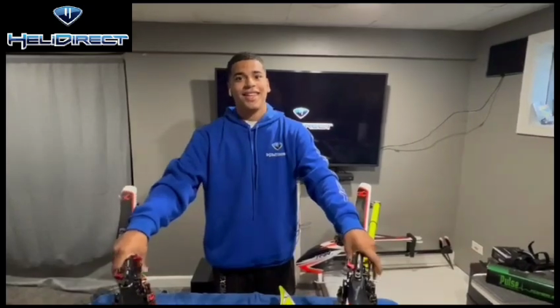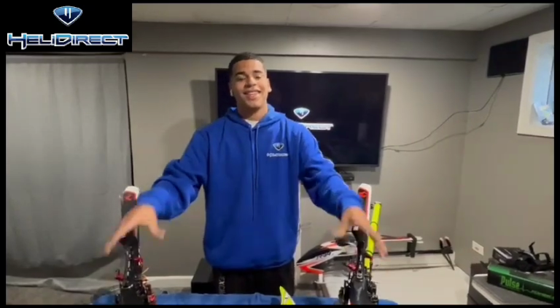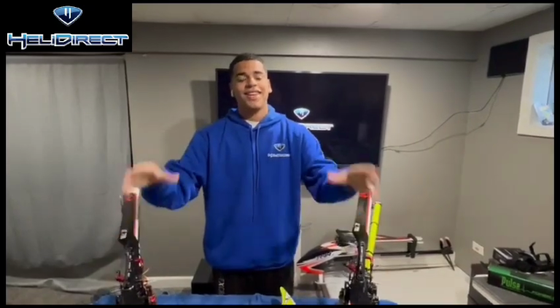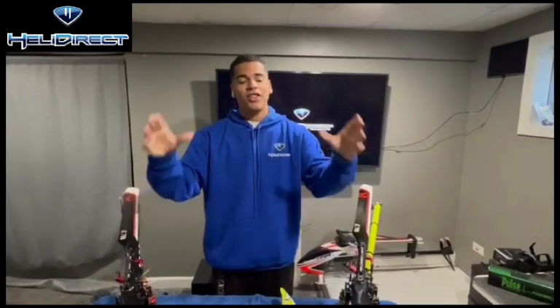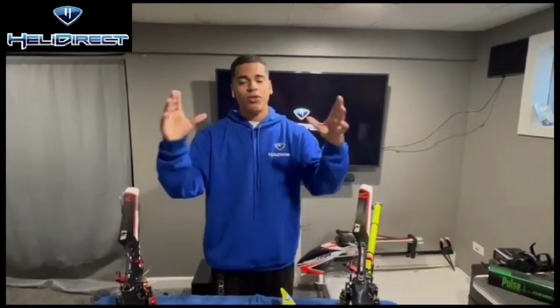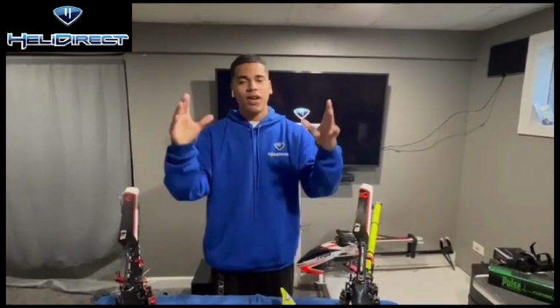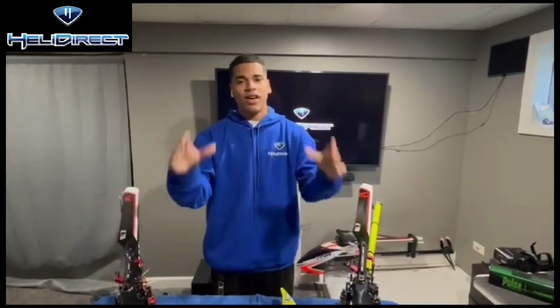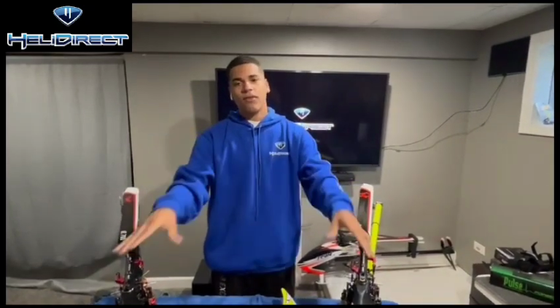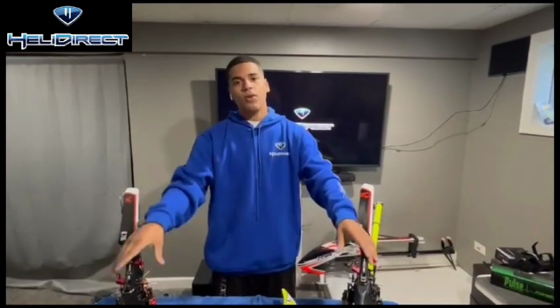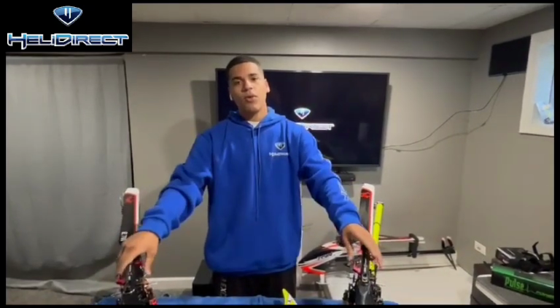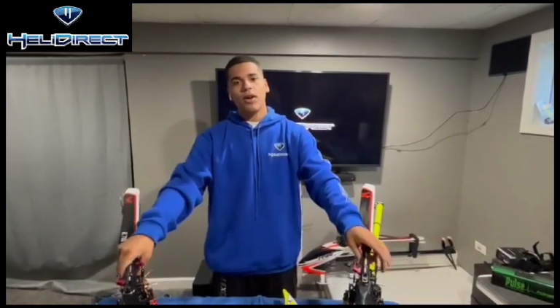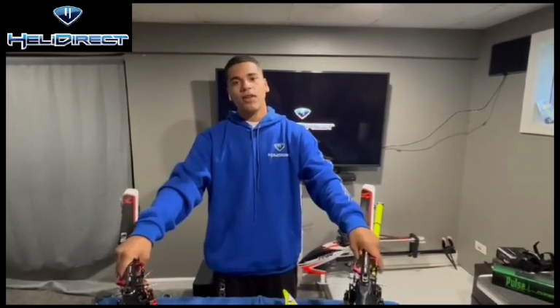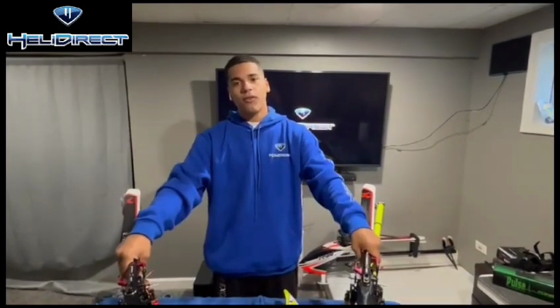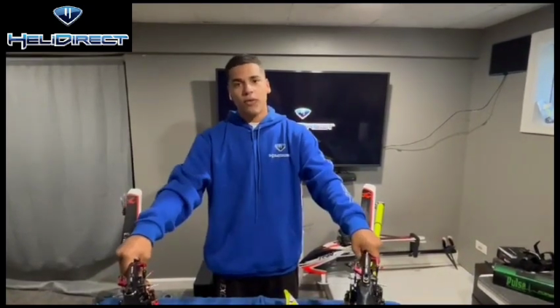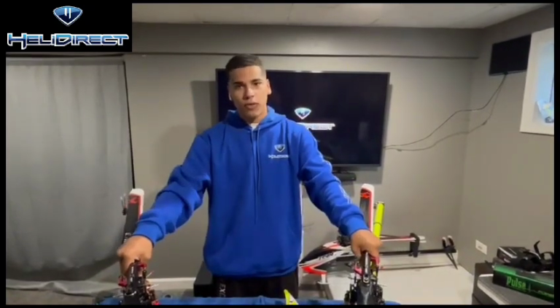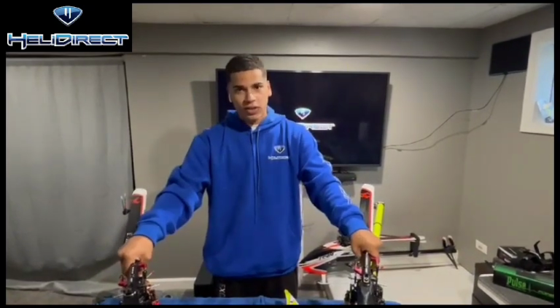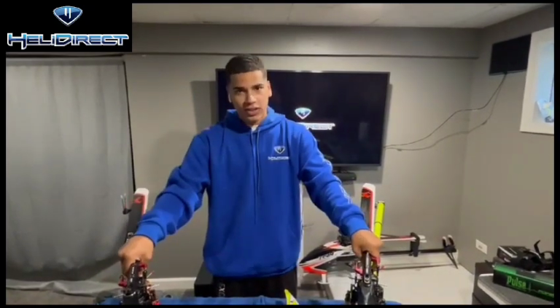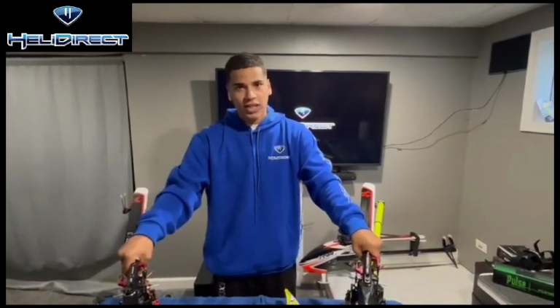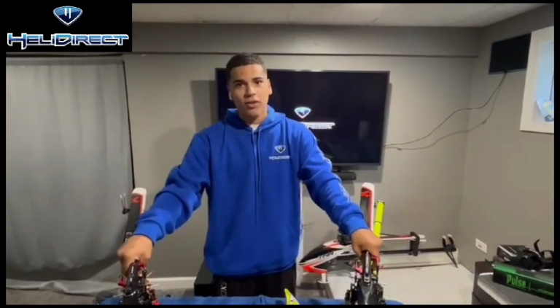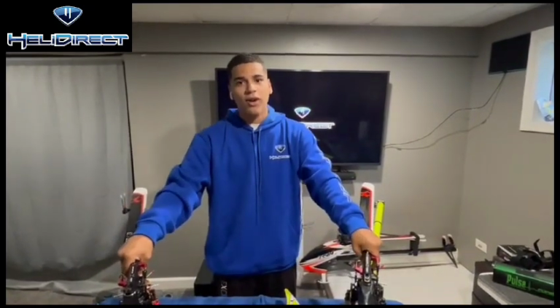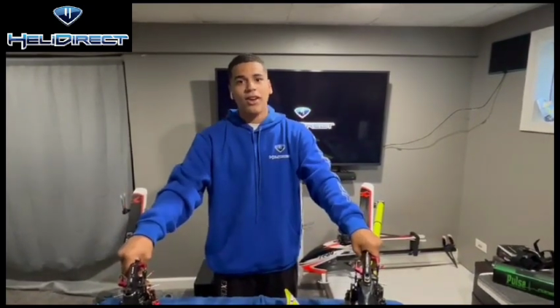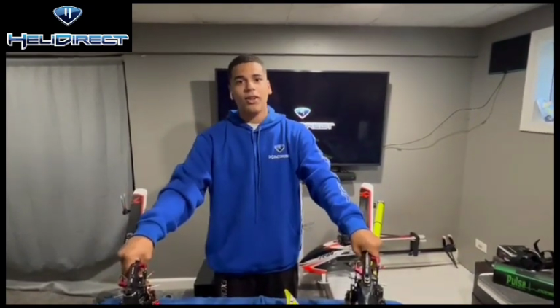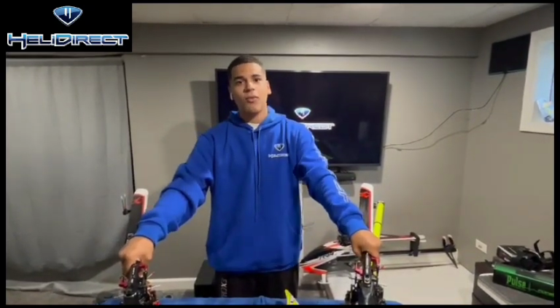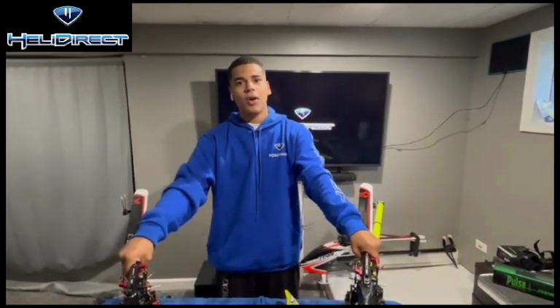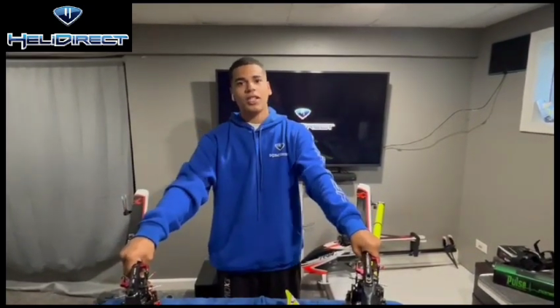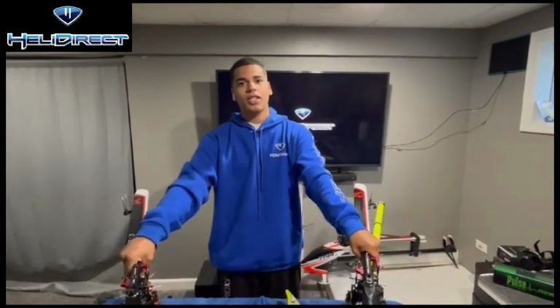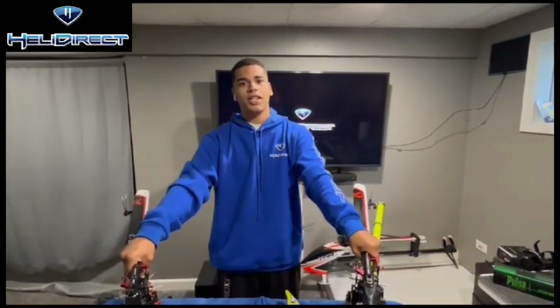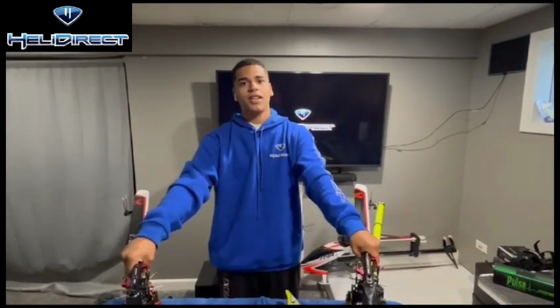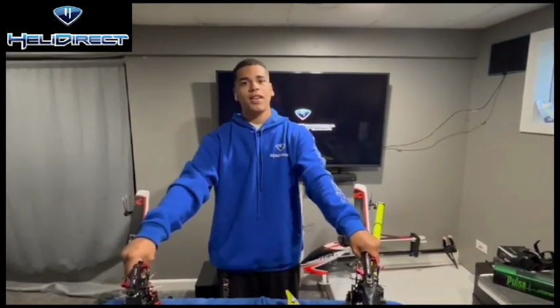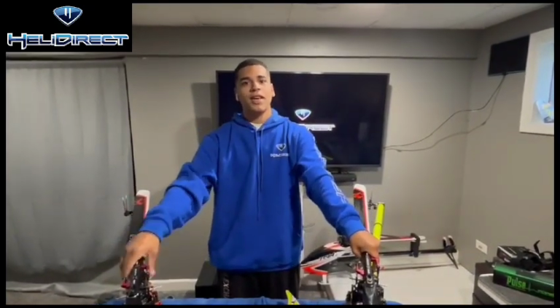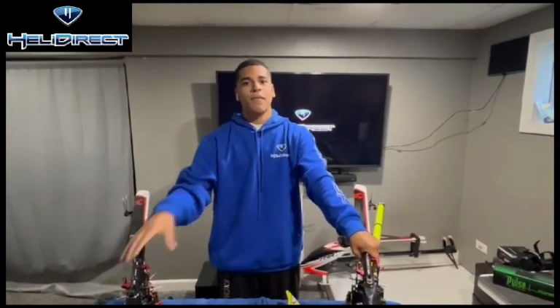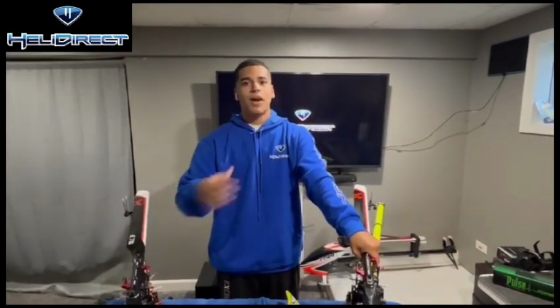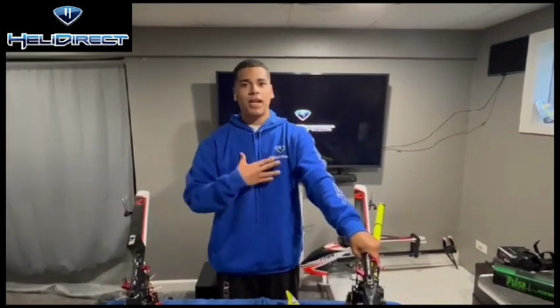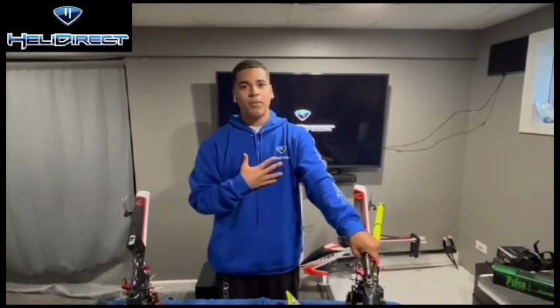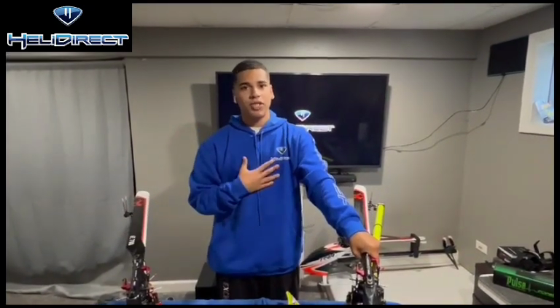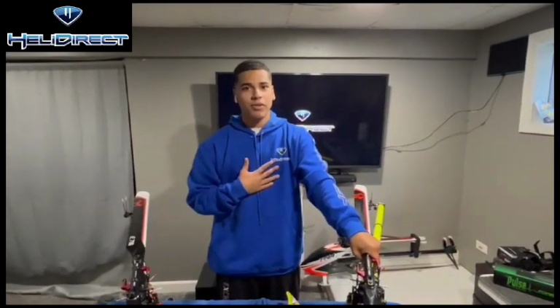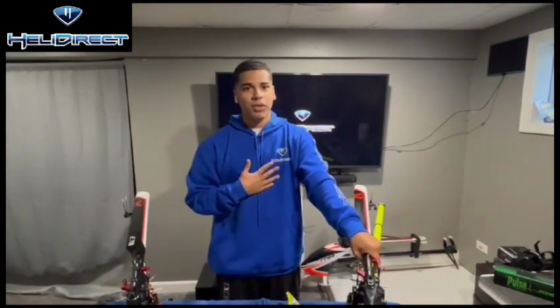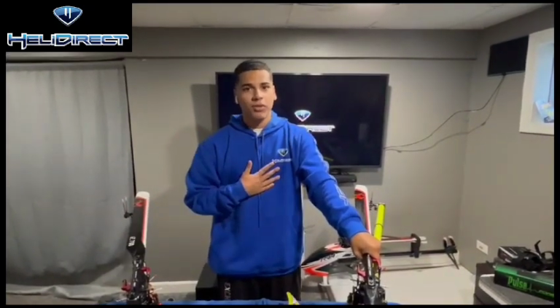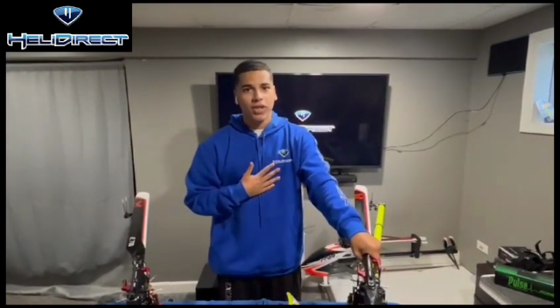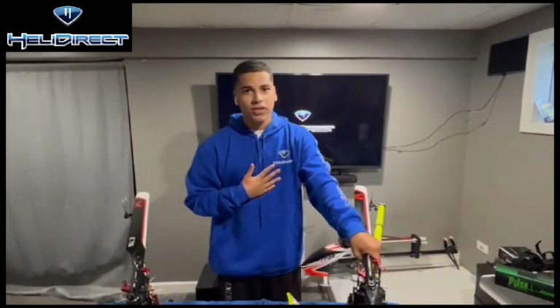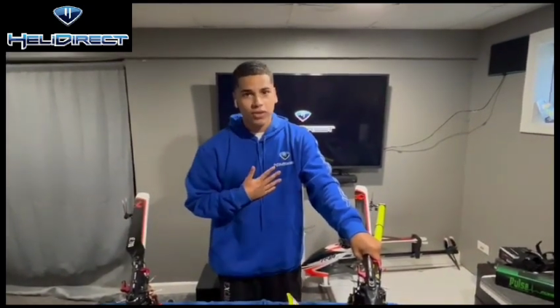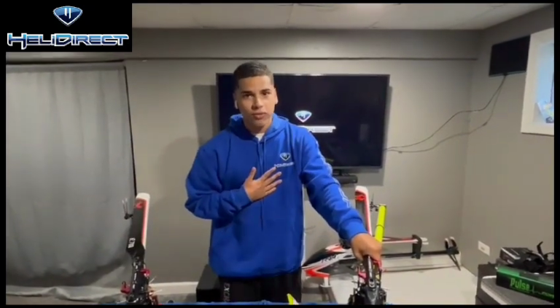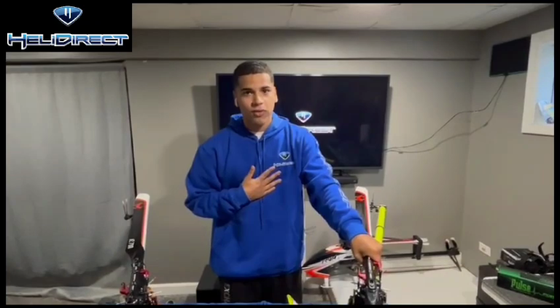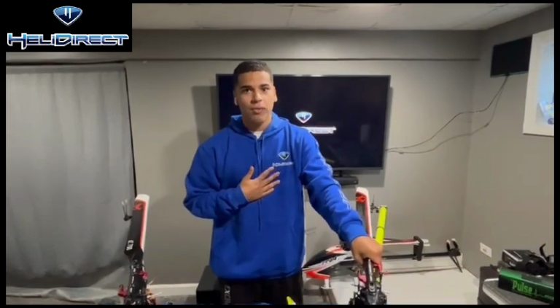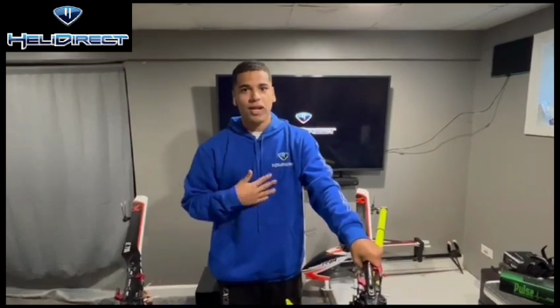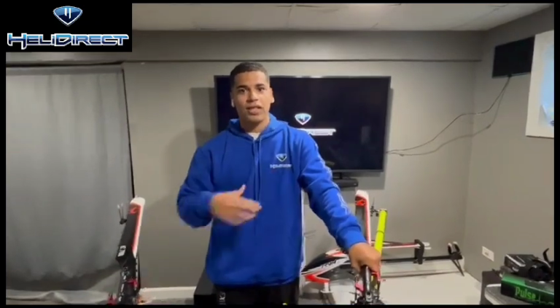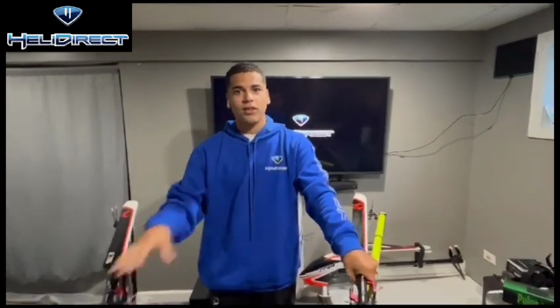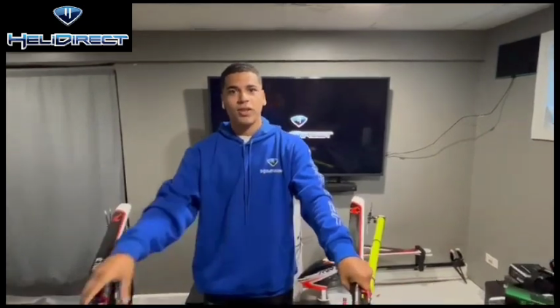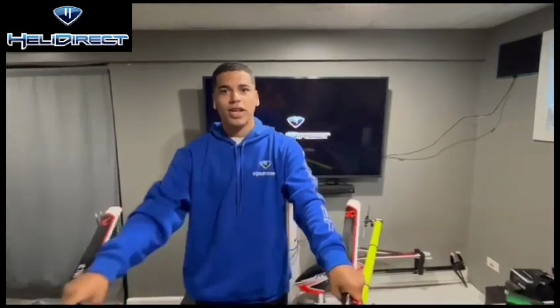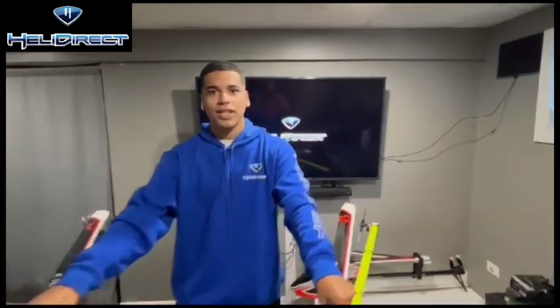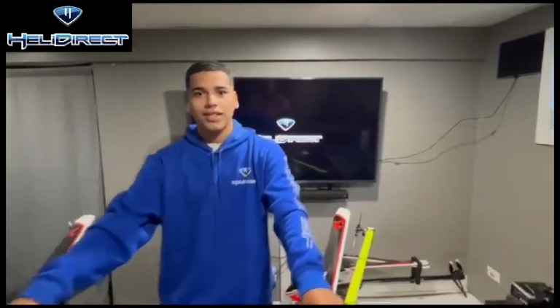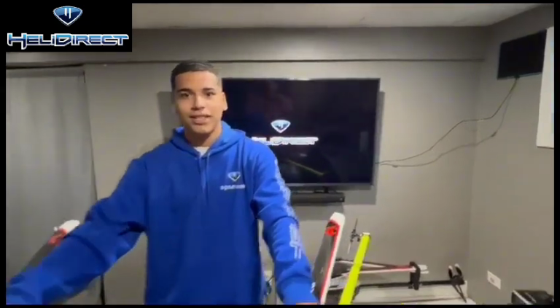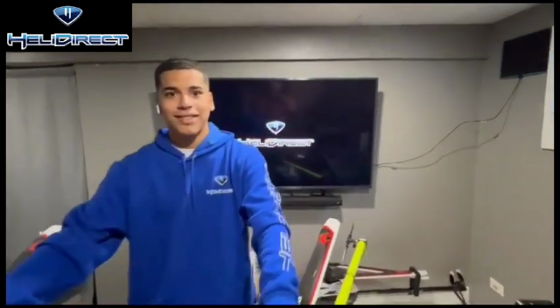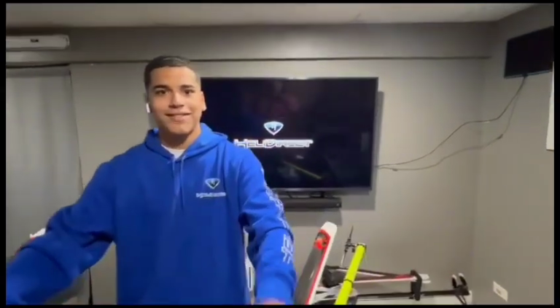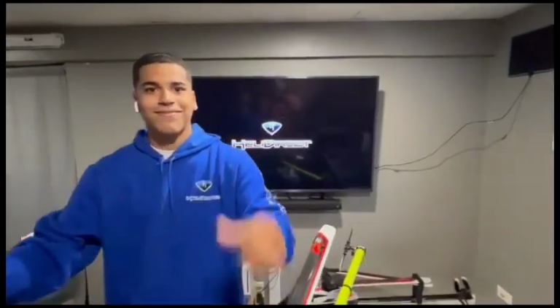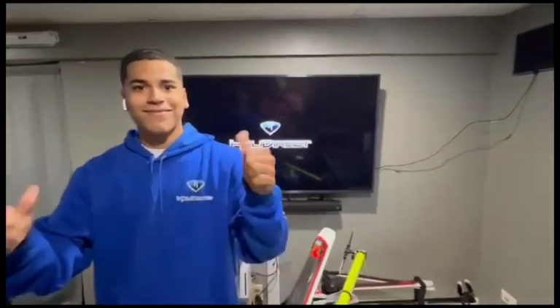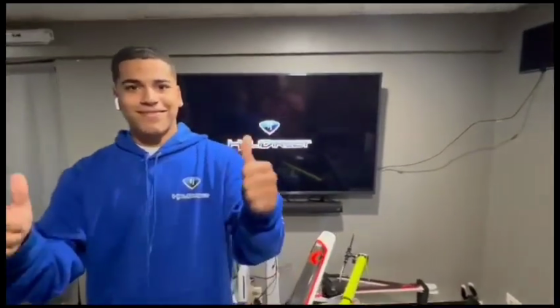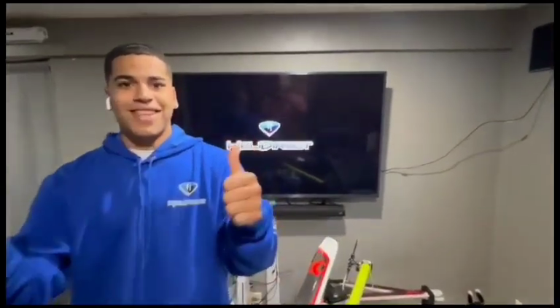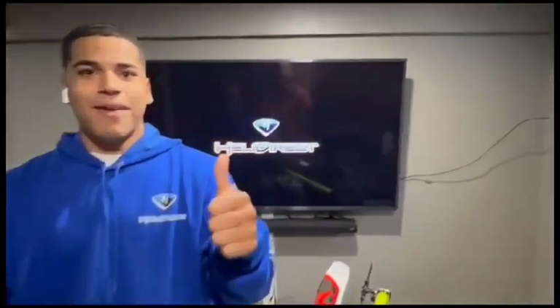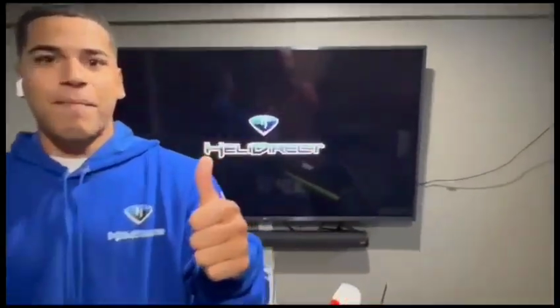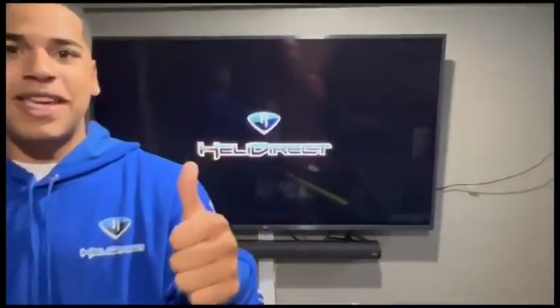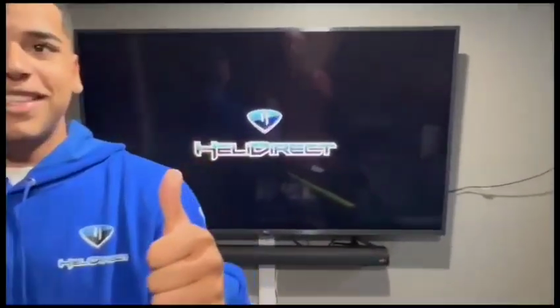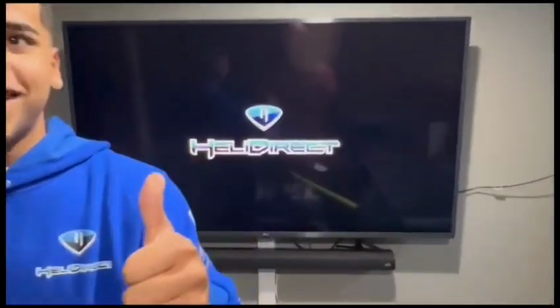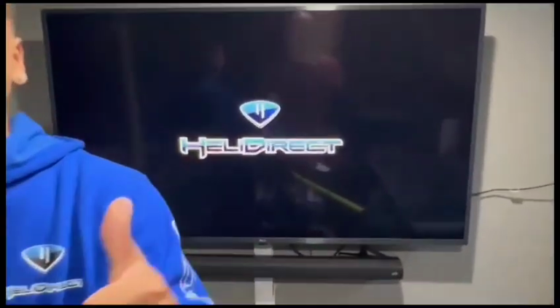Thank you everyone for sitting around and watching. My name is Jeremy Lorenzo from HeliDirect. Peace out.